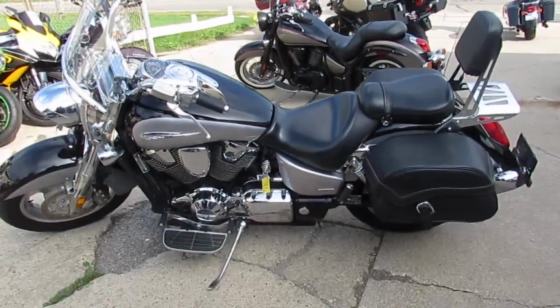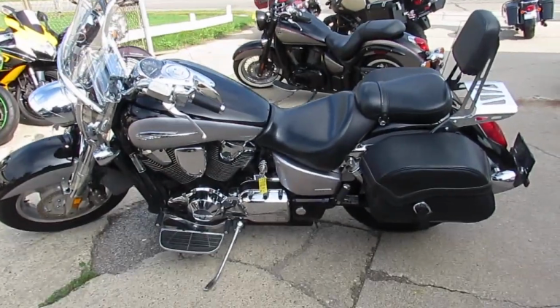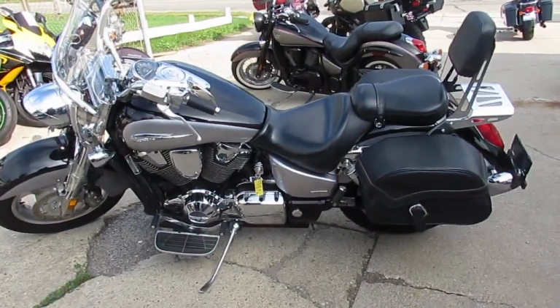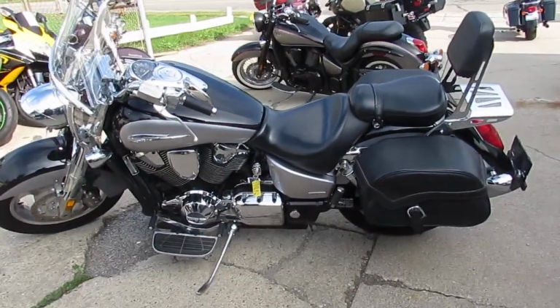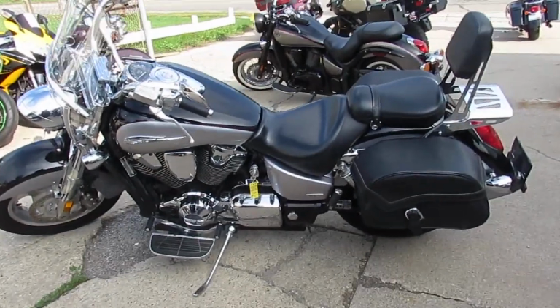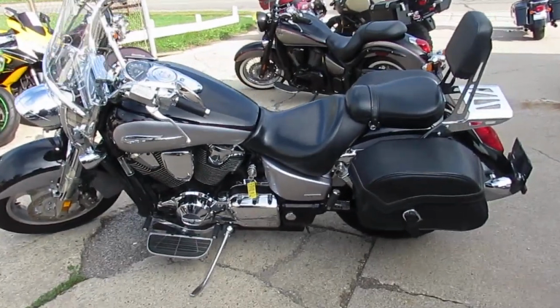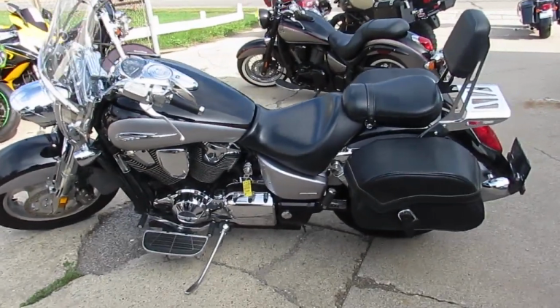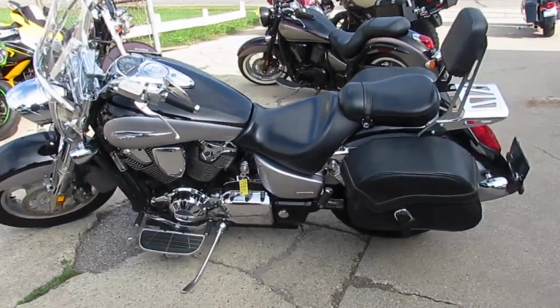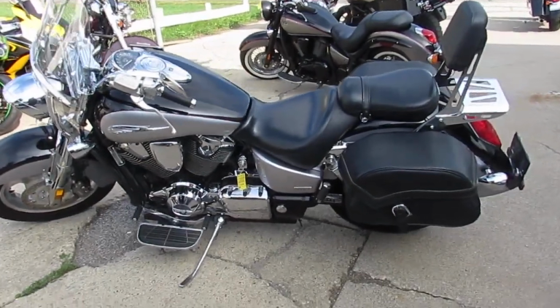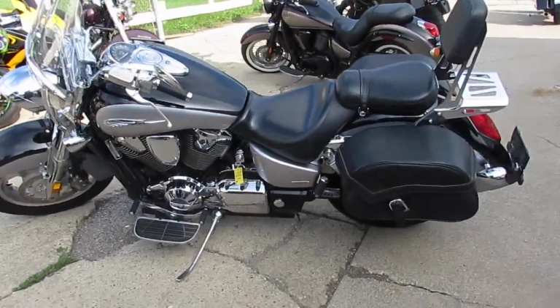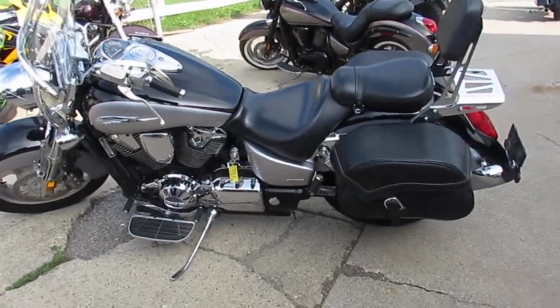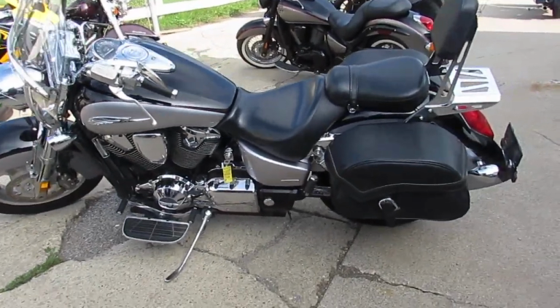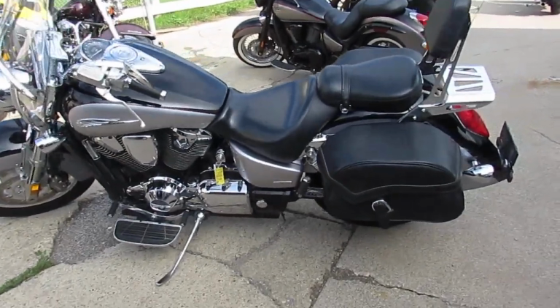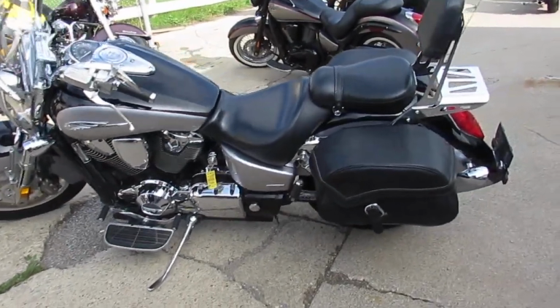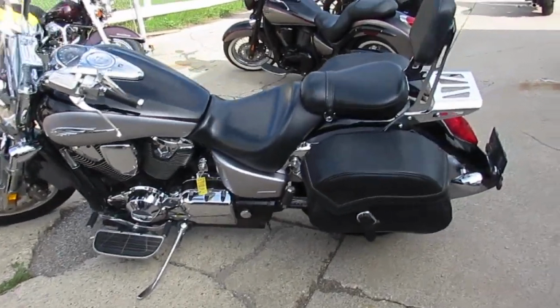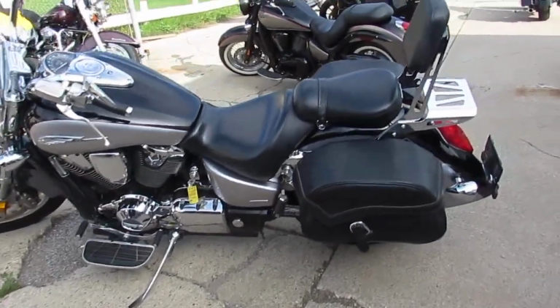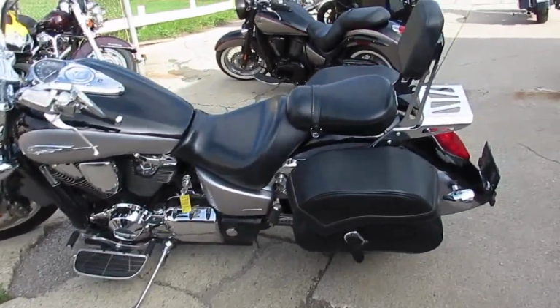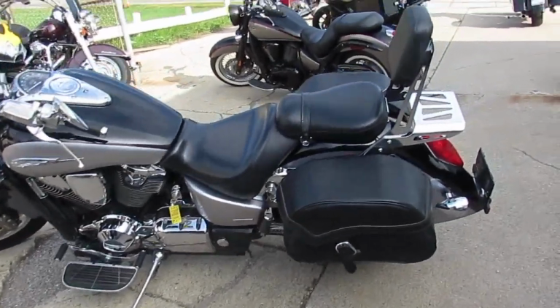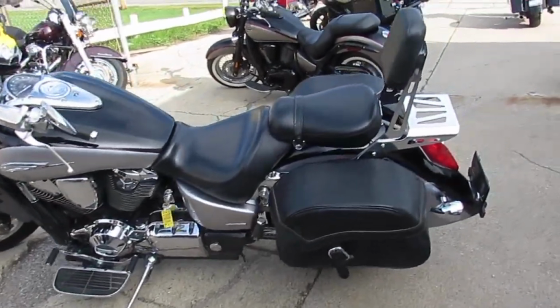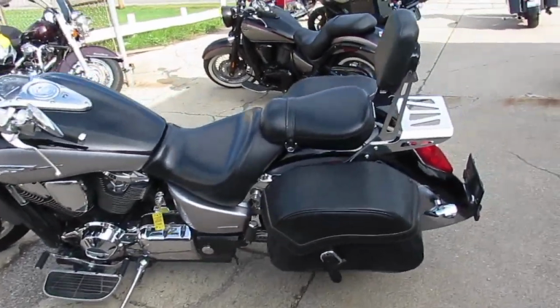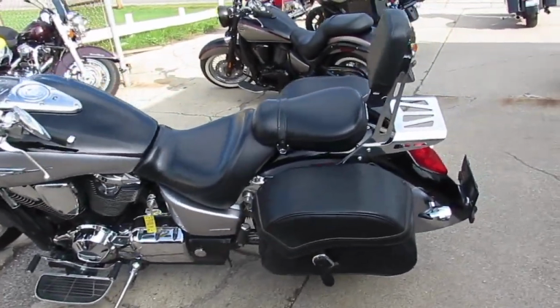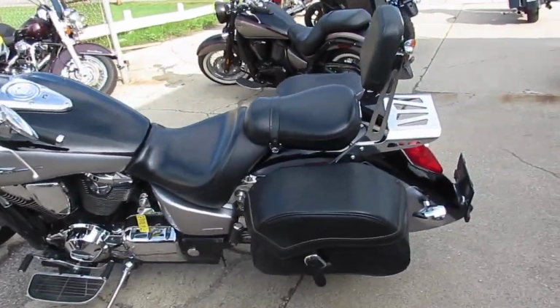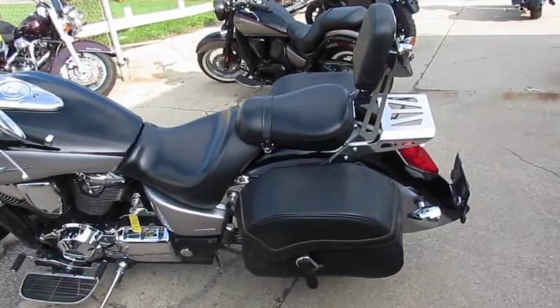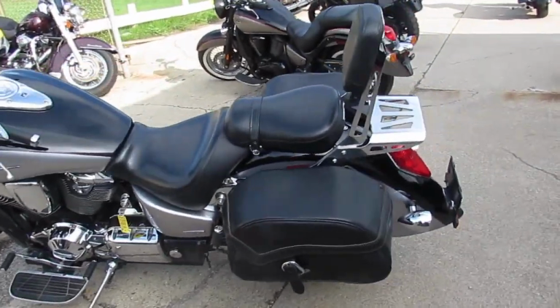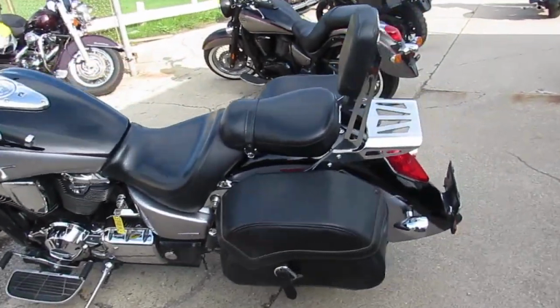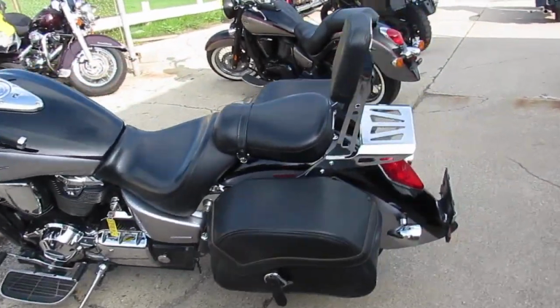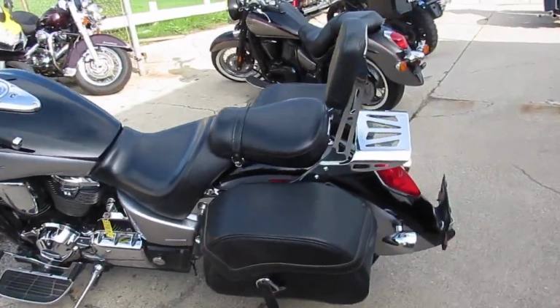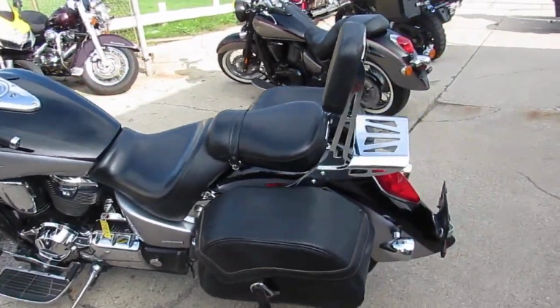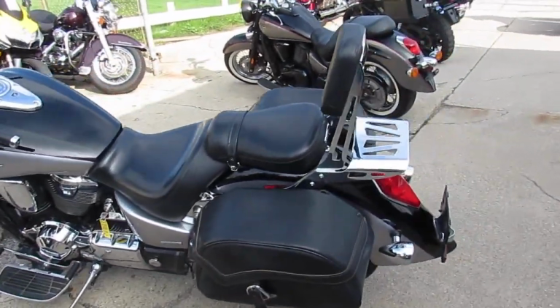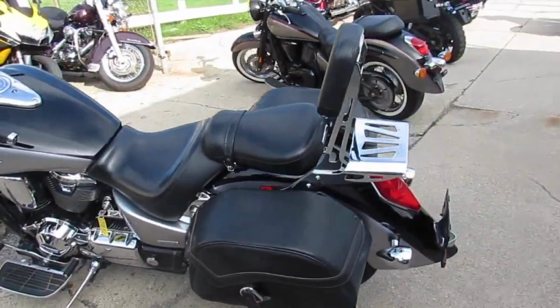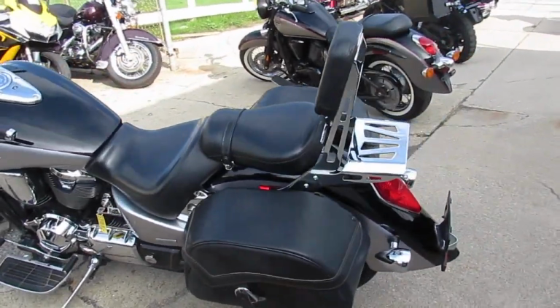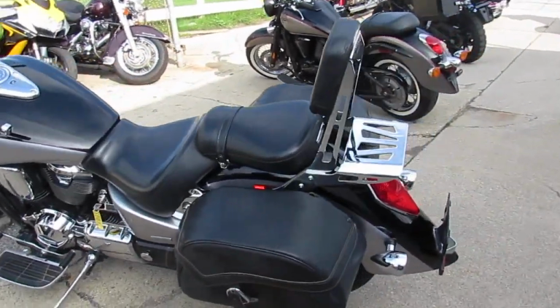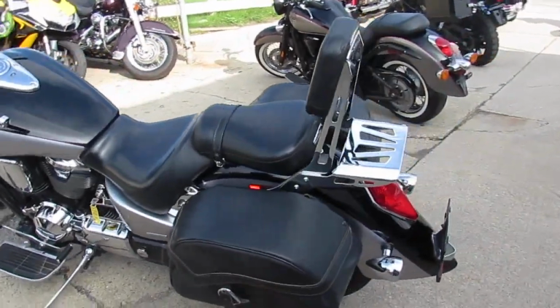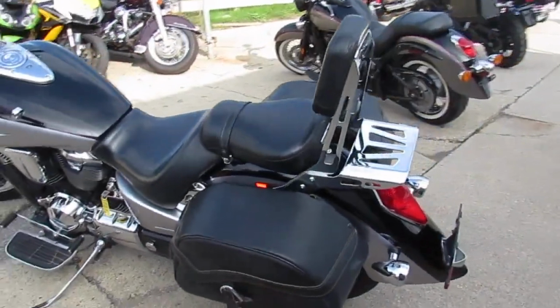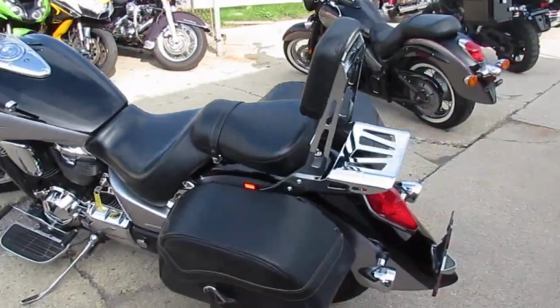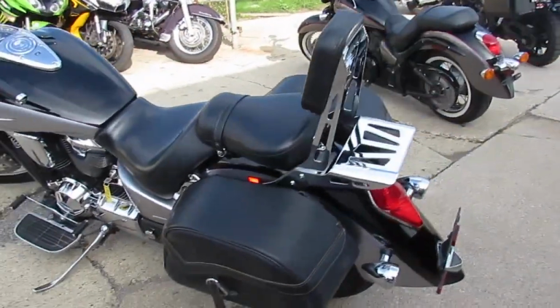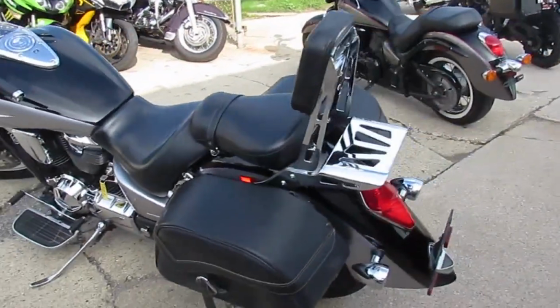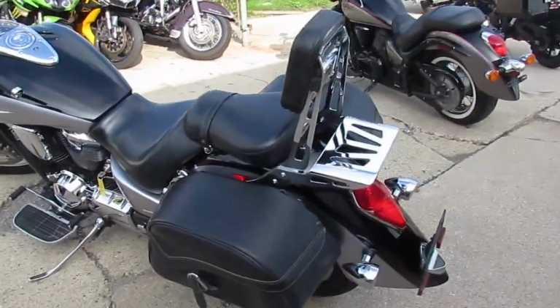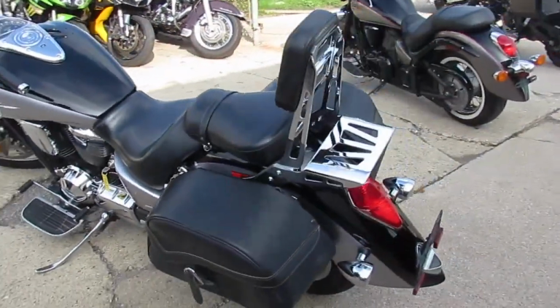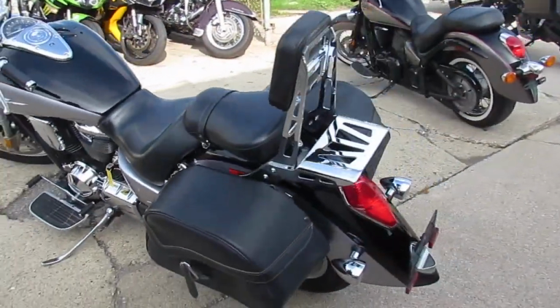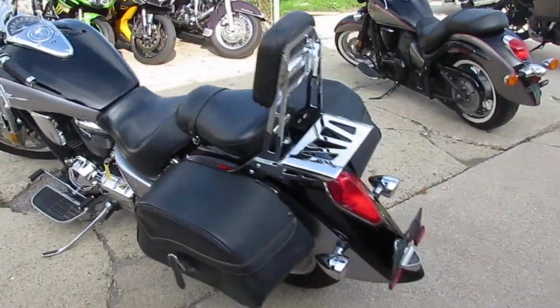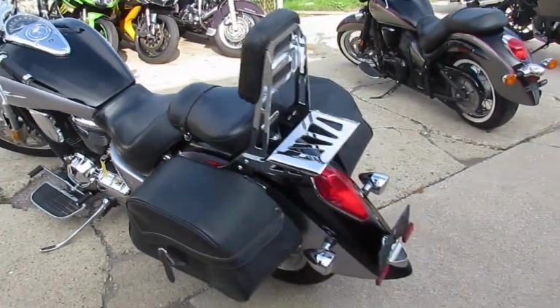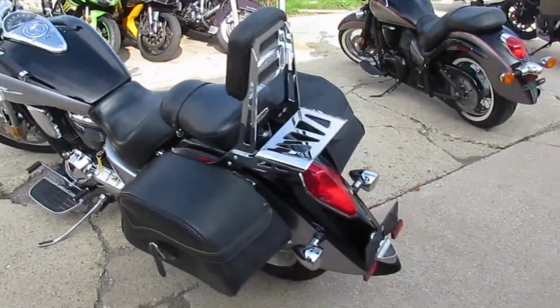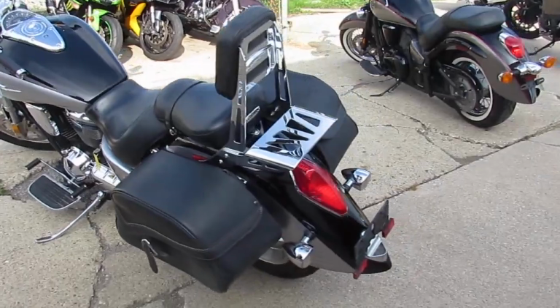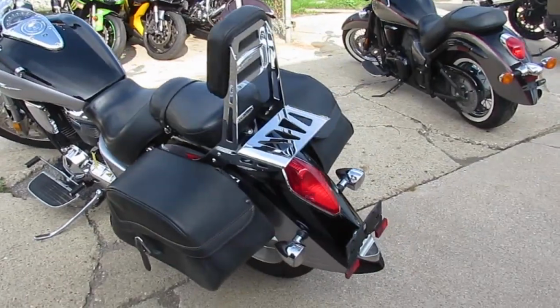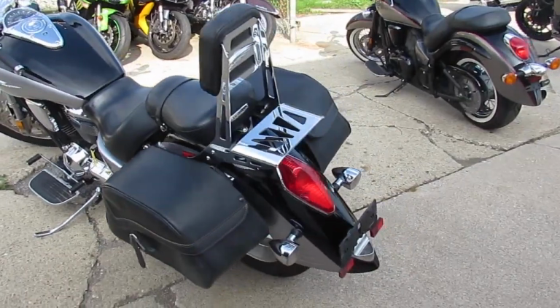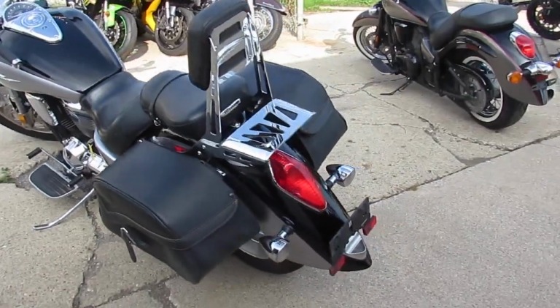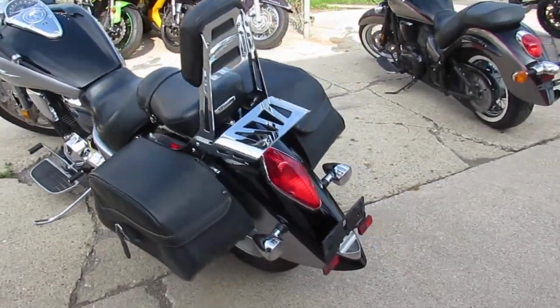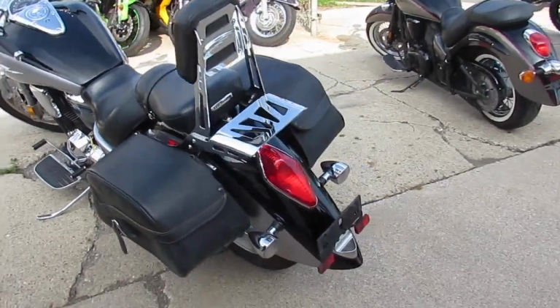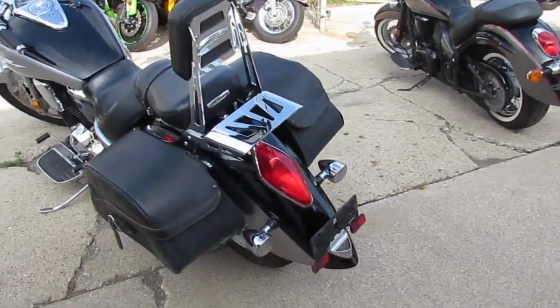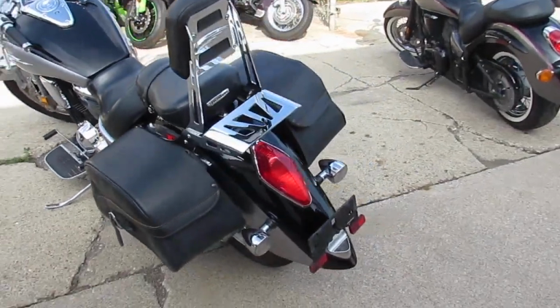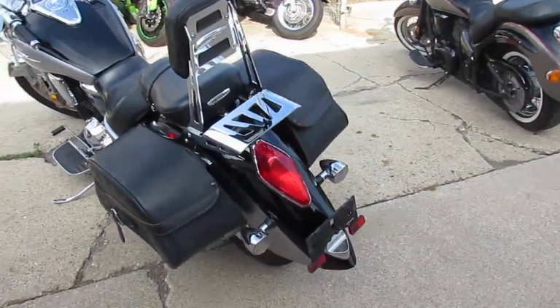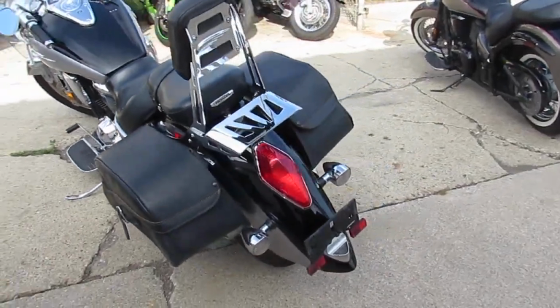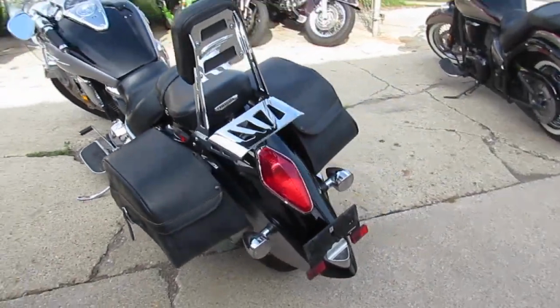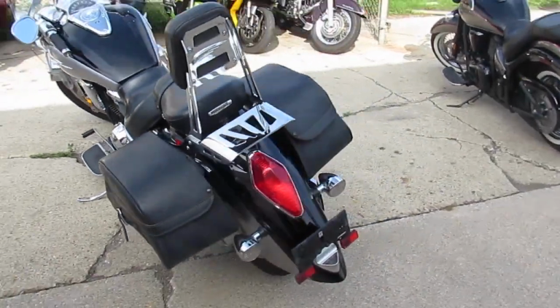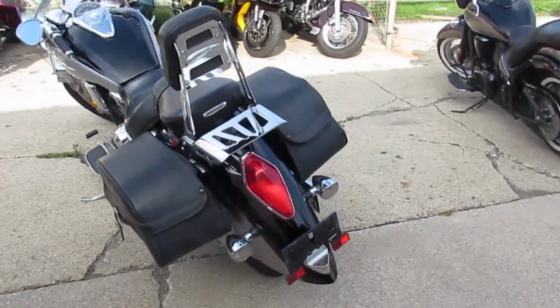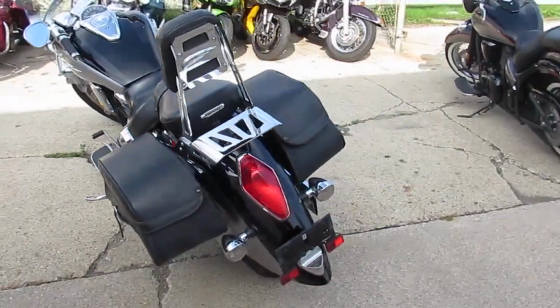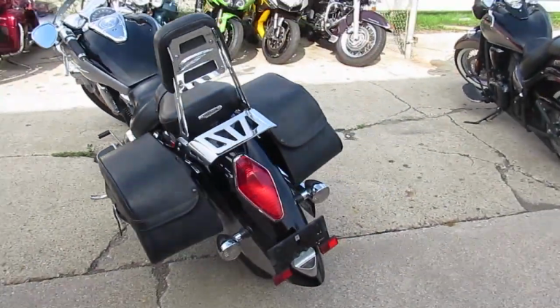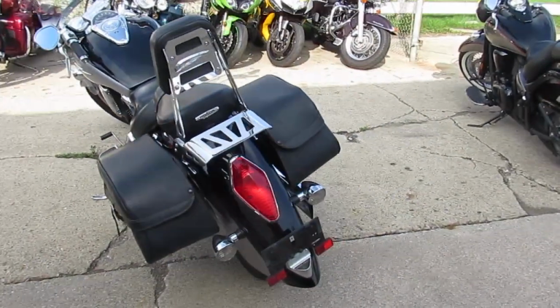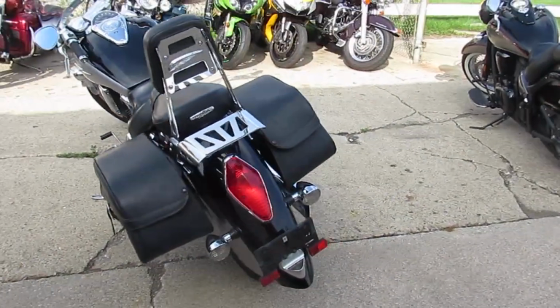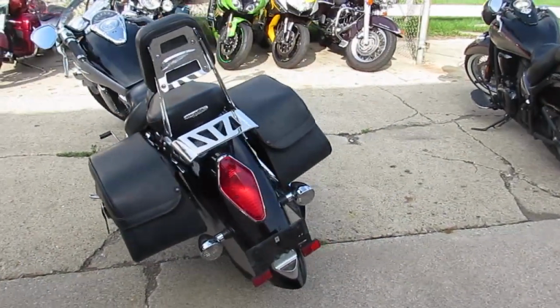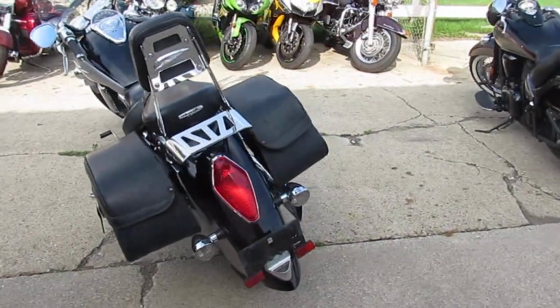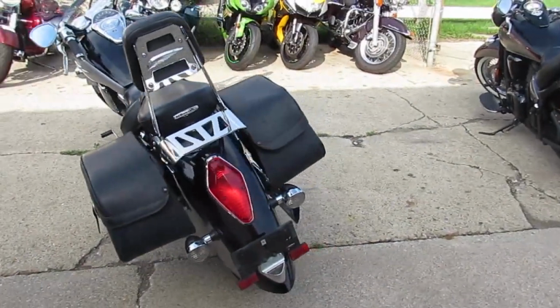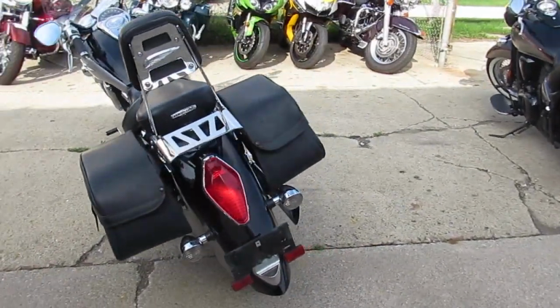Hey guys, it's ApprovalPowerSports.com here. We've got lots of riding season left, just past Labor Day.